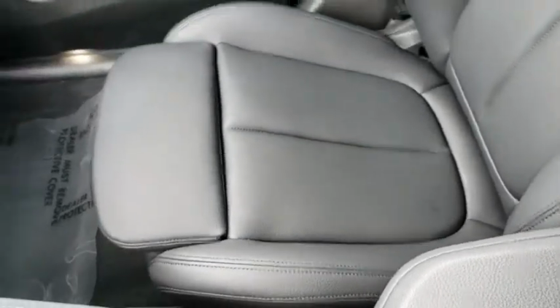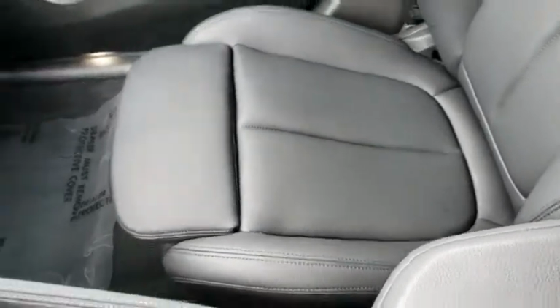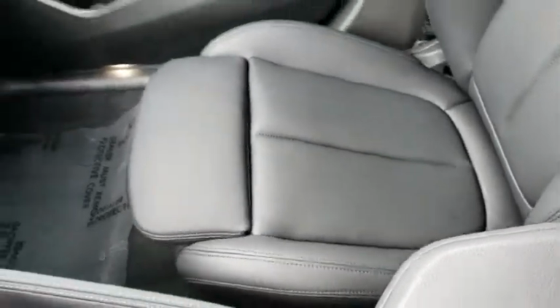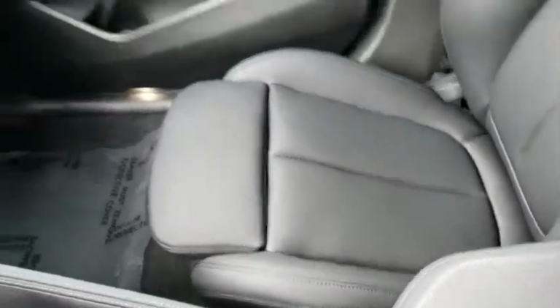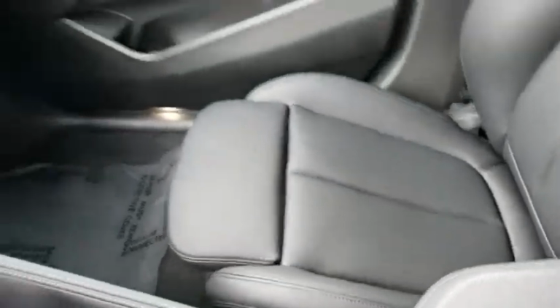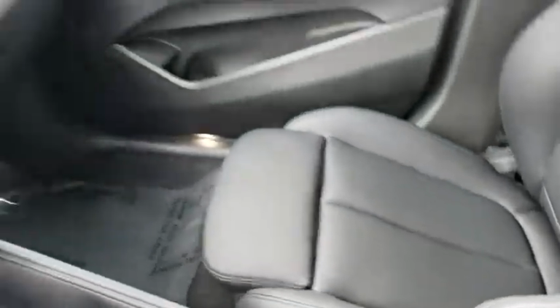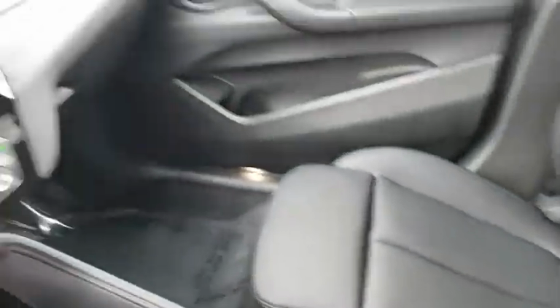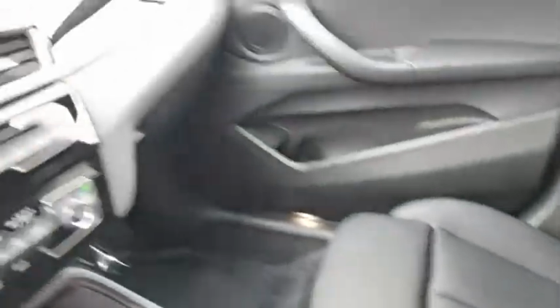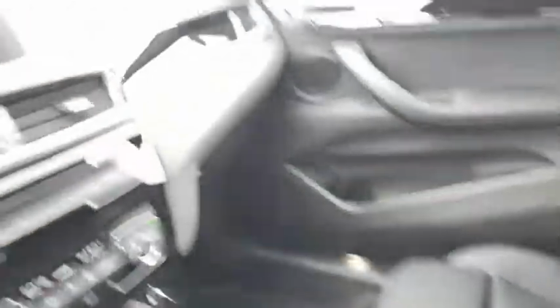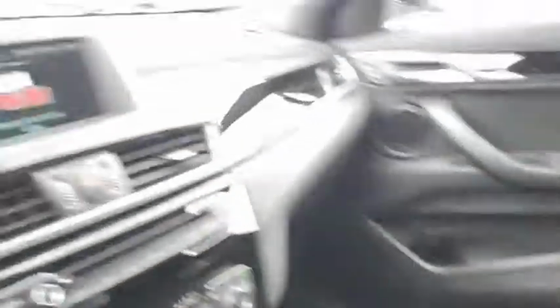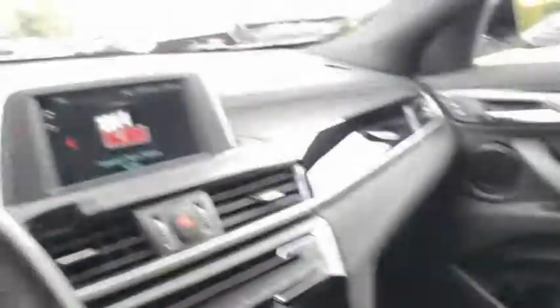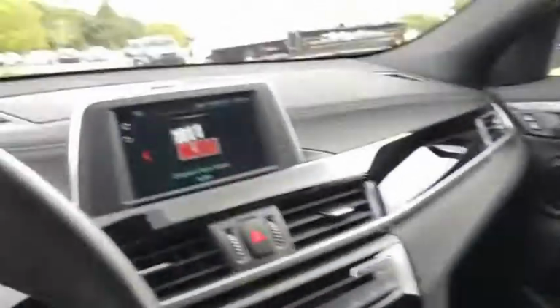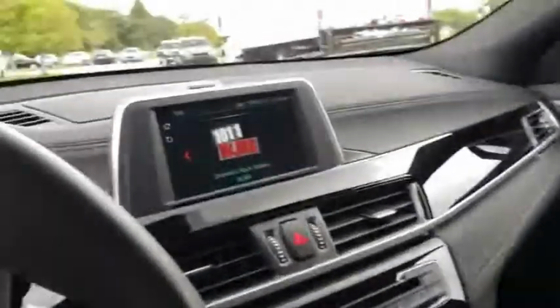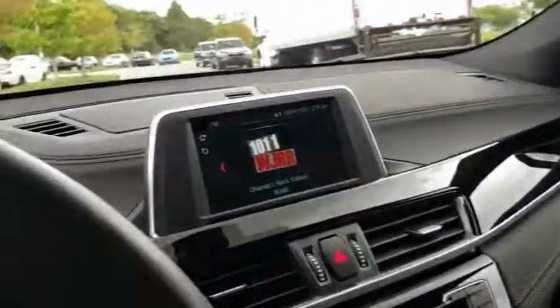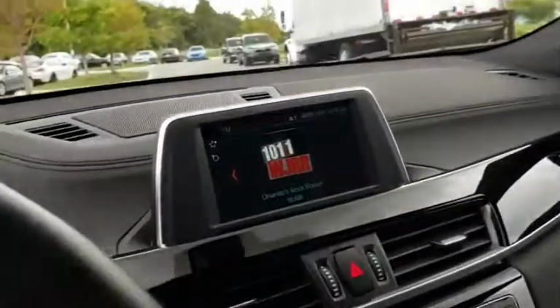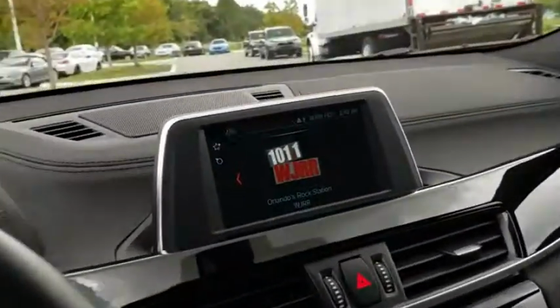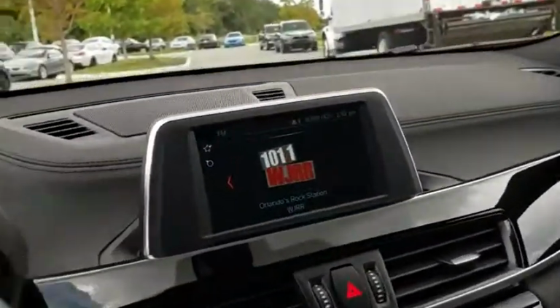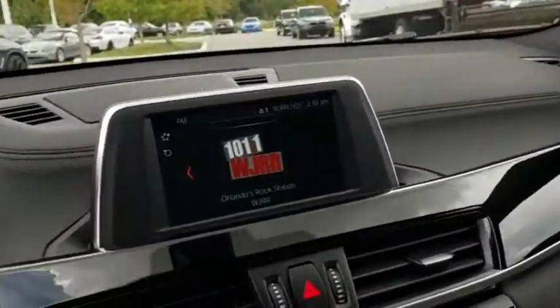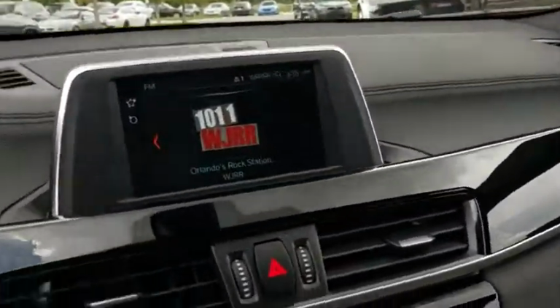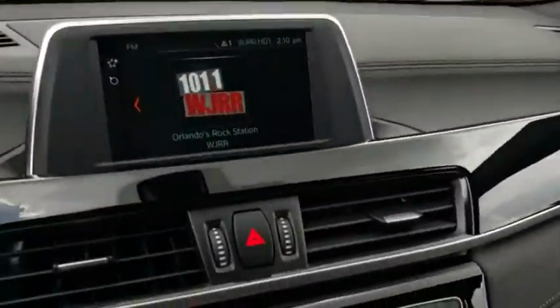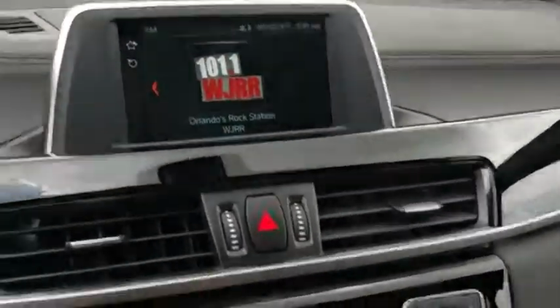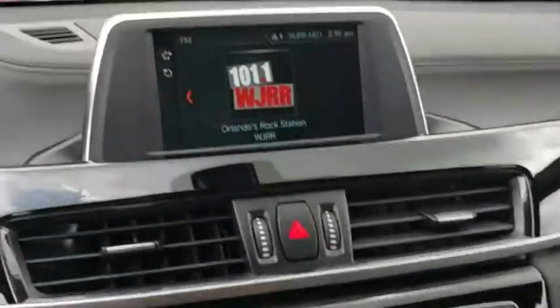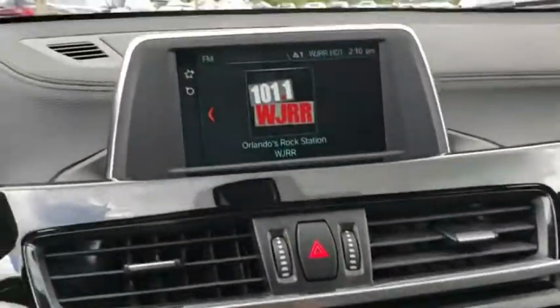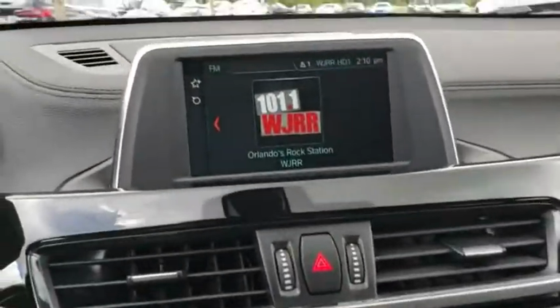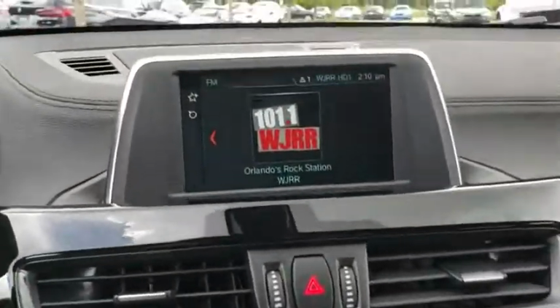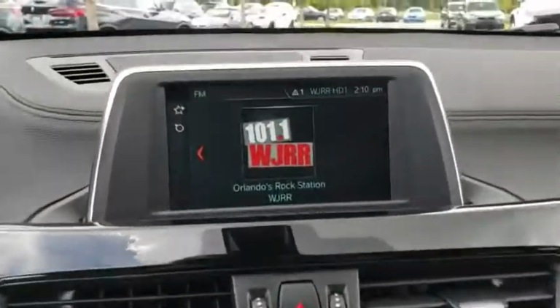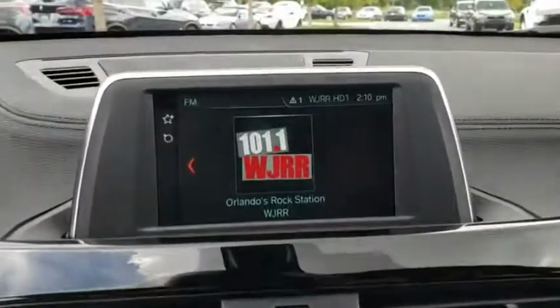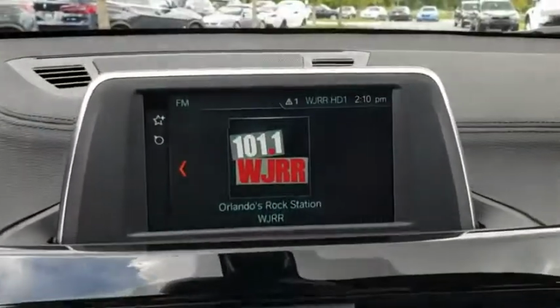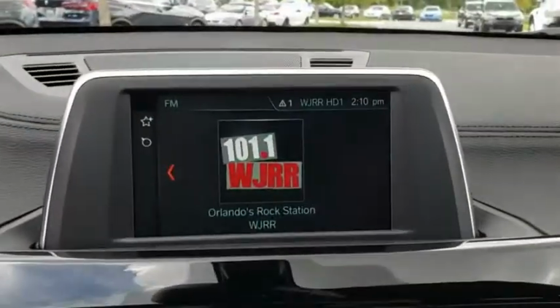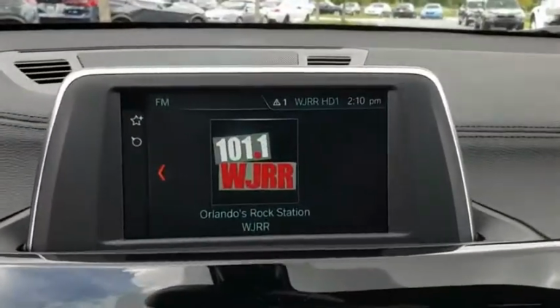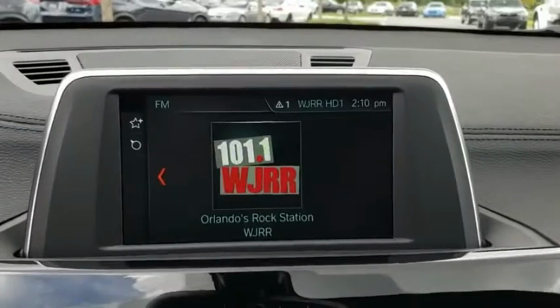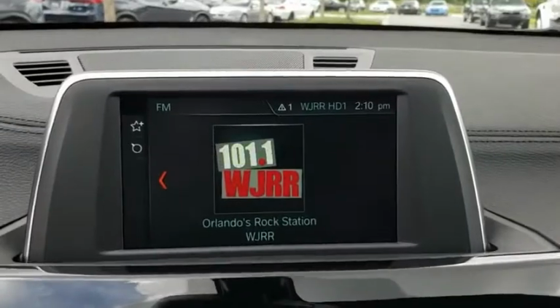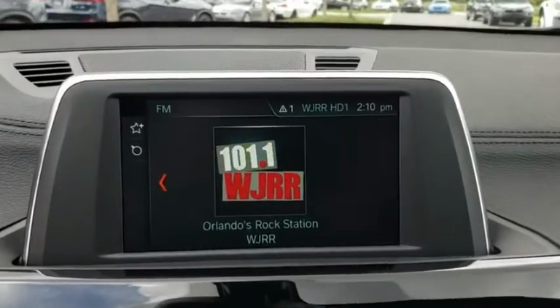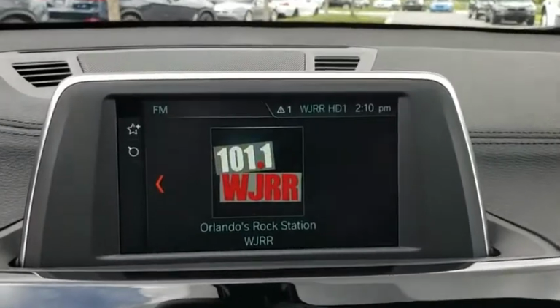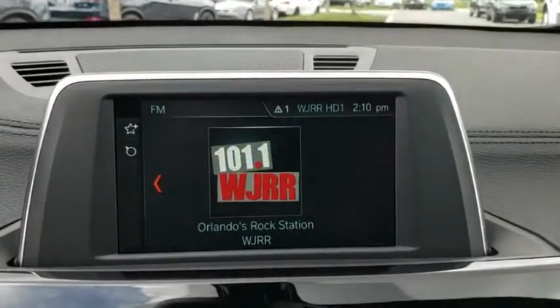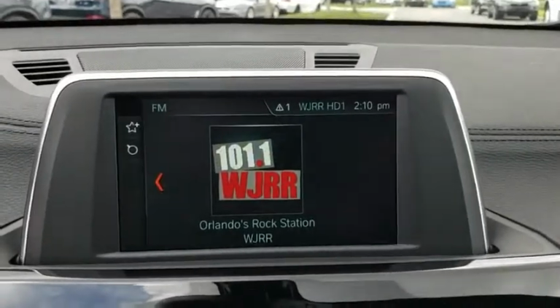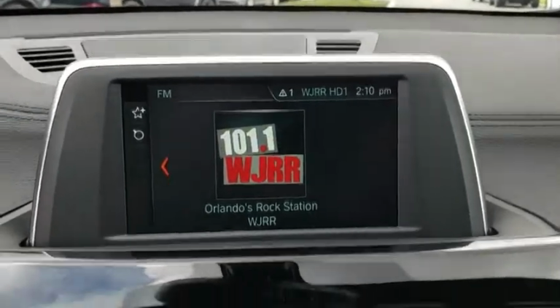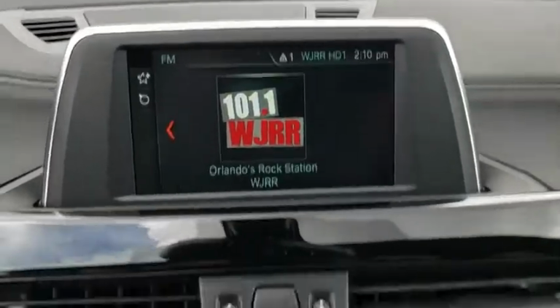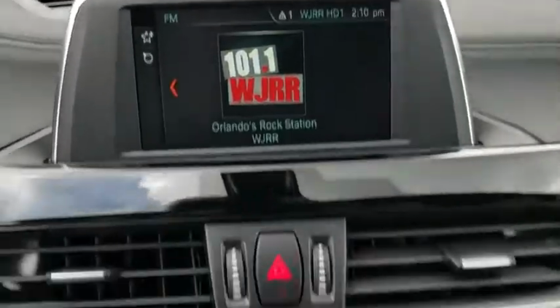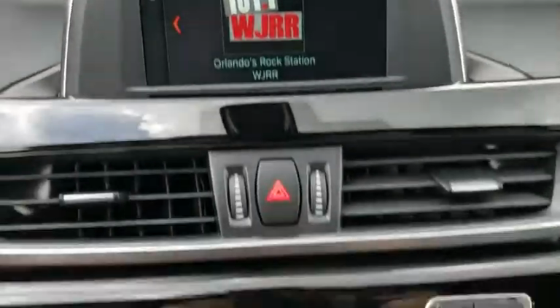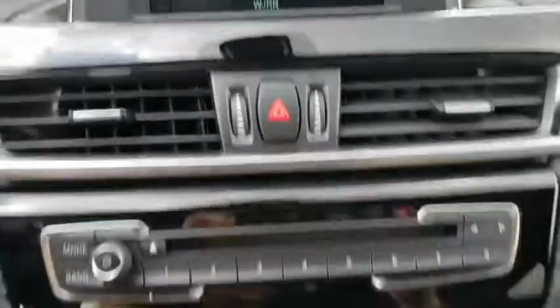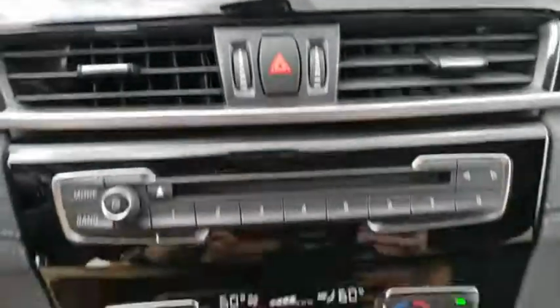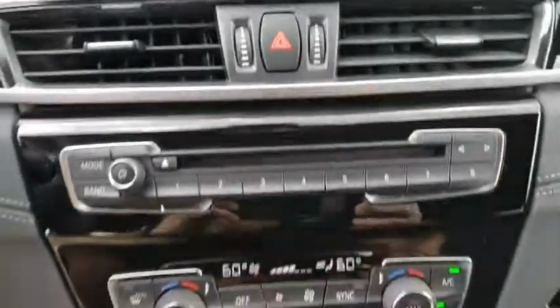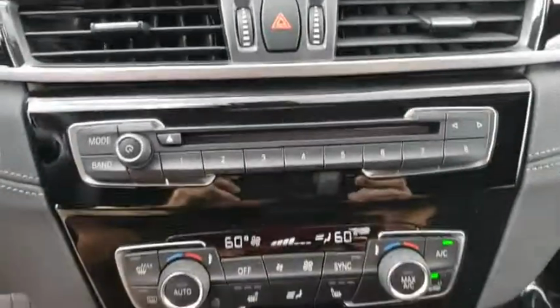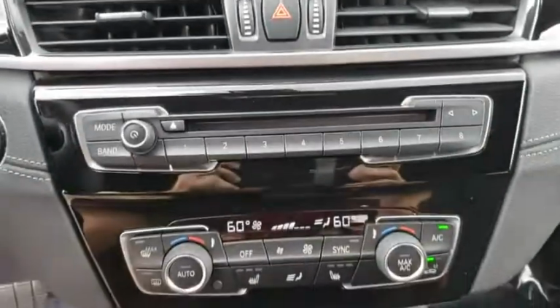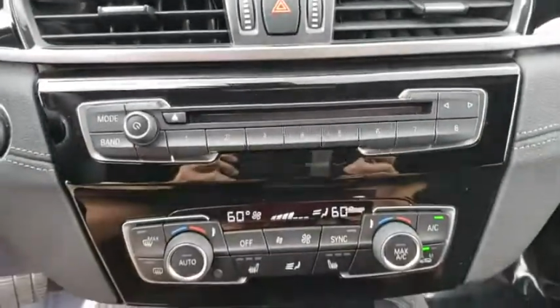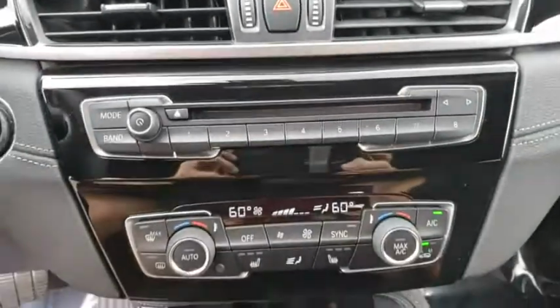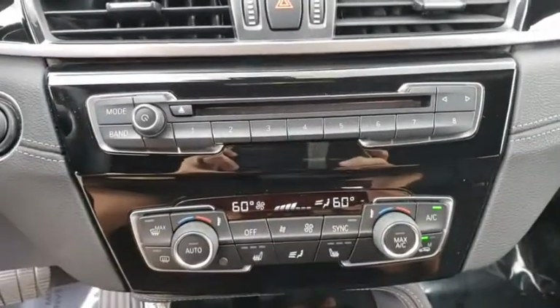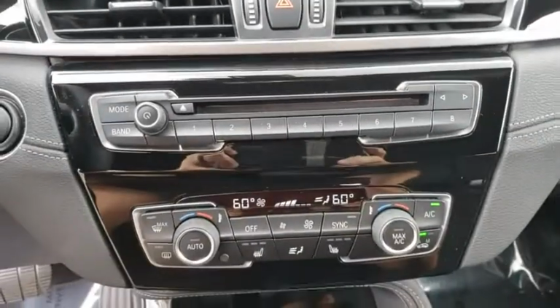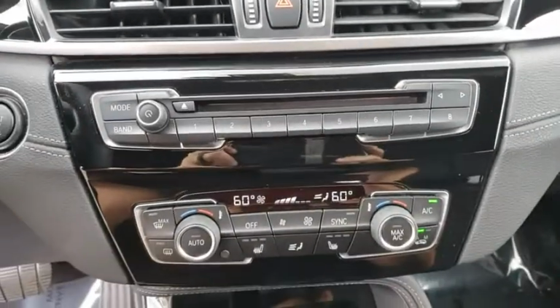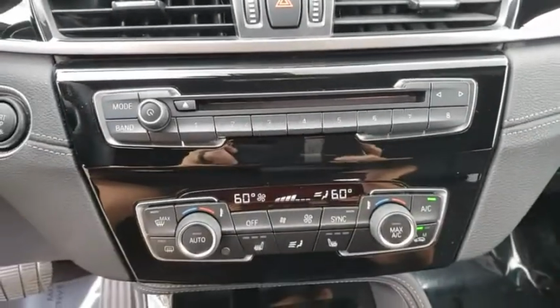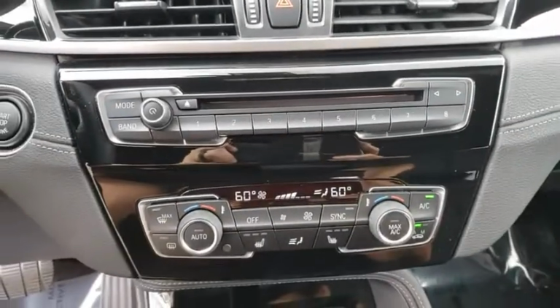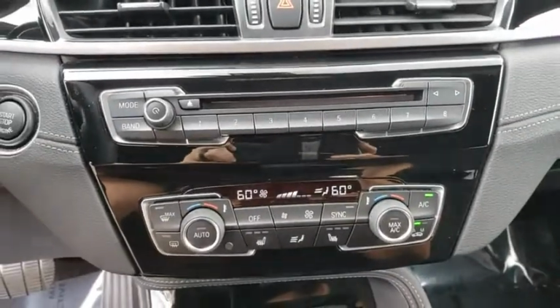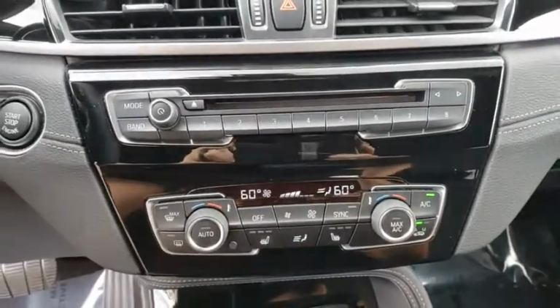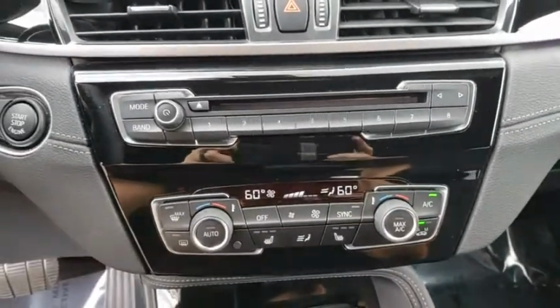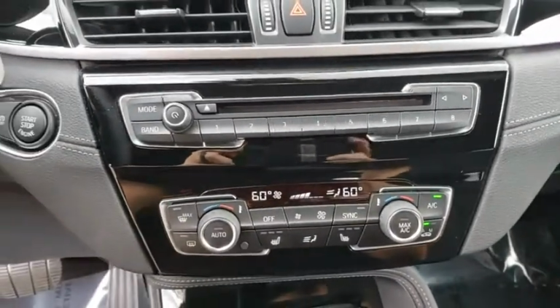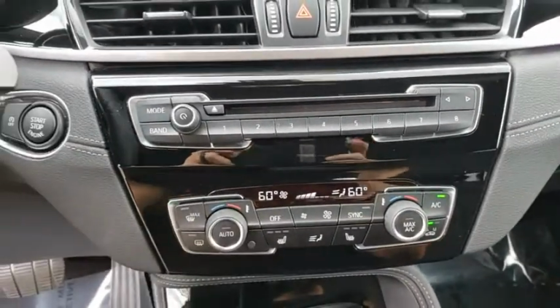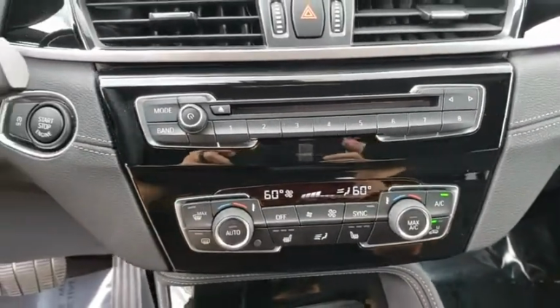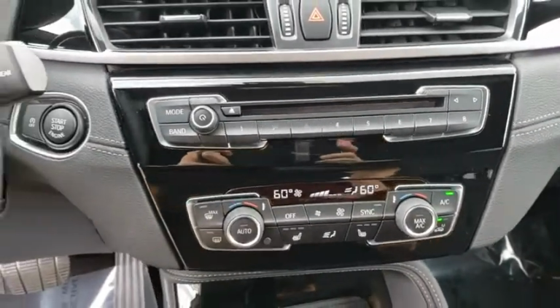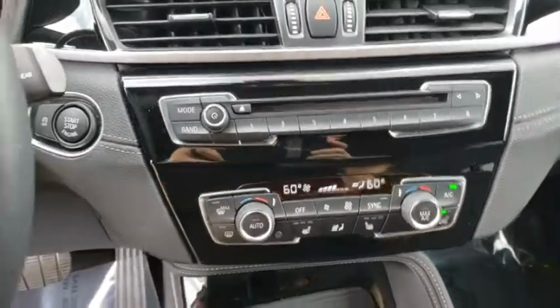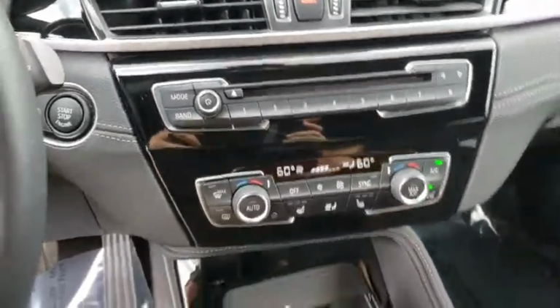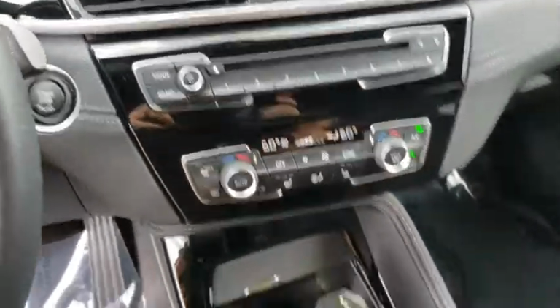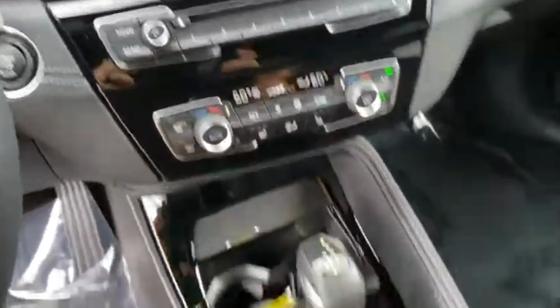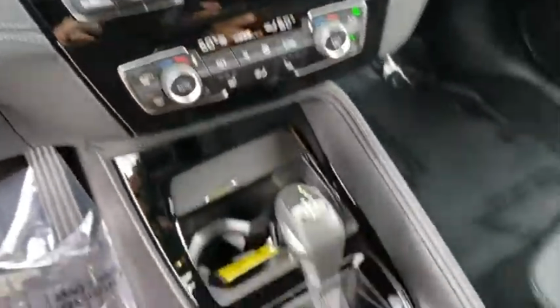Four-wheel disc brakes, keyless start, floor mats, aluminum wheels, cruise control, AM-FM stereo radio, climate control.